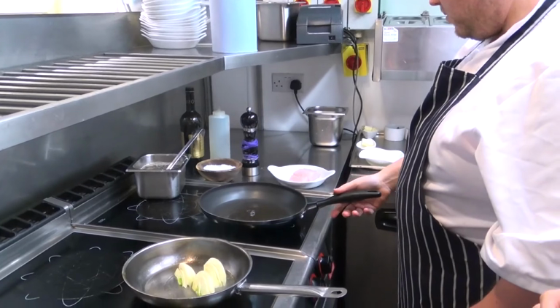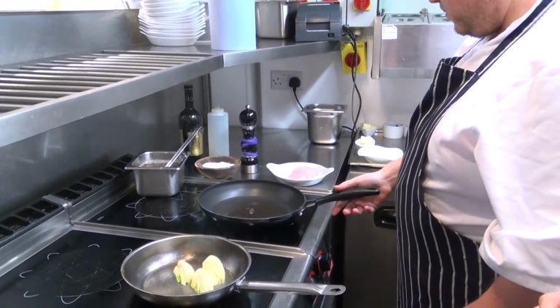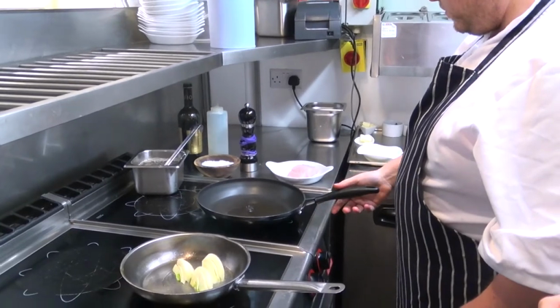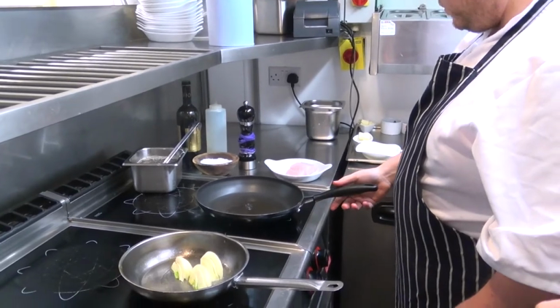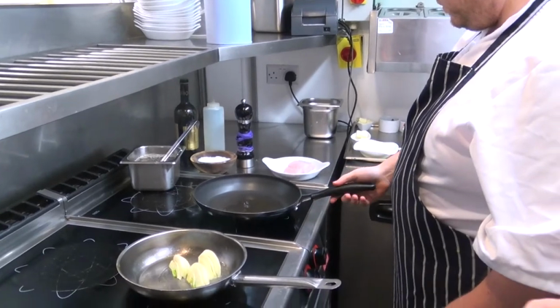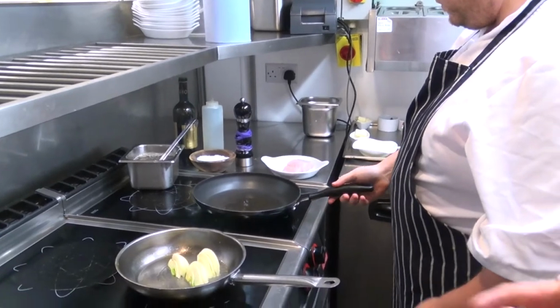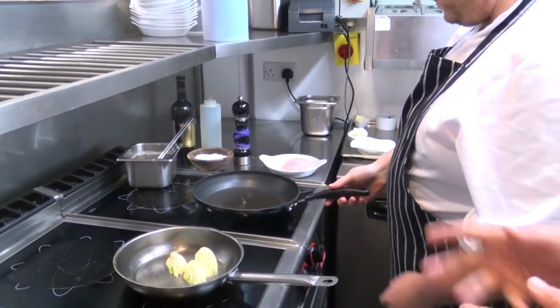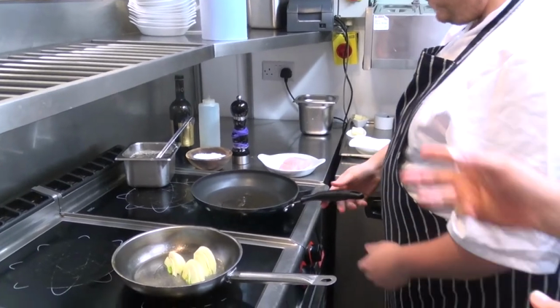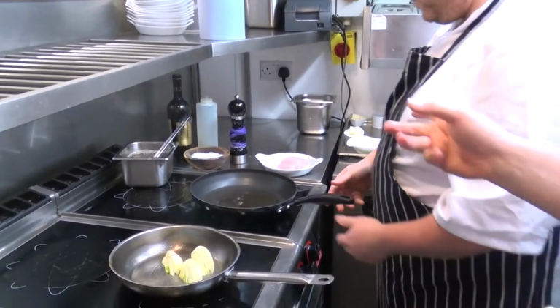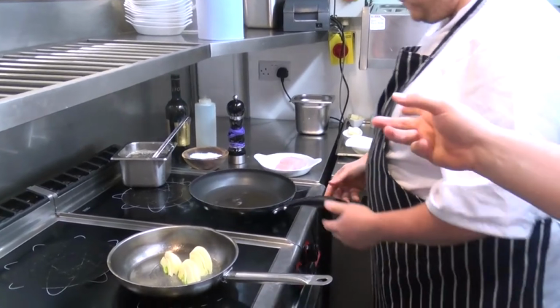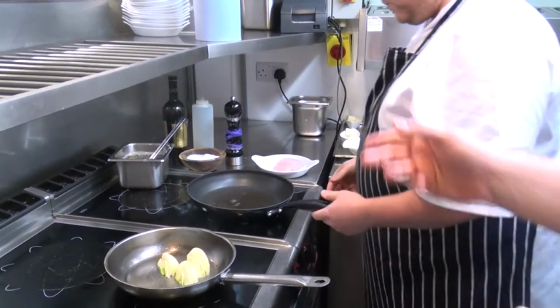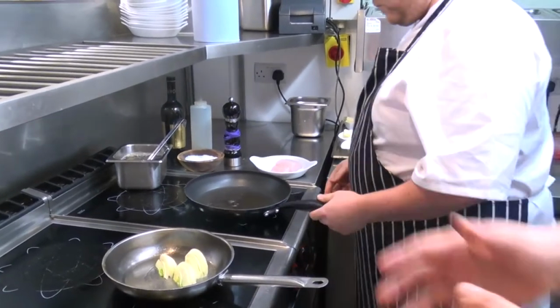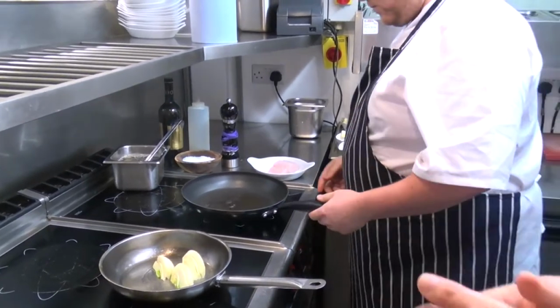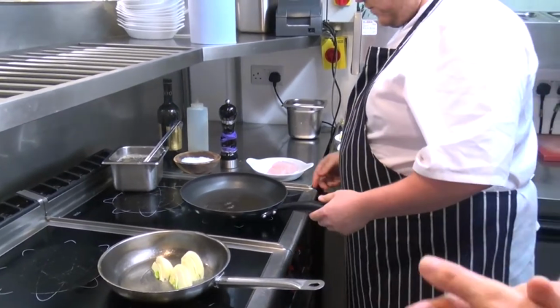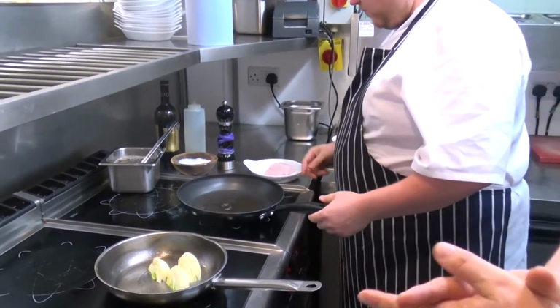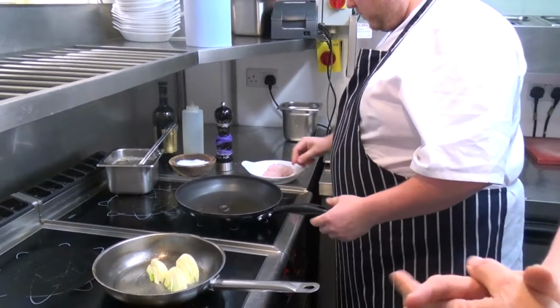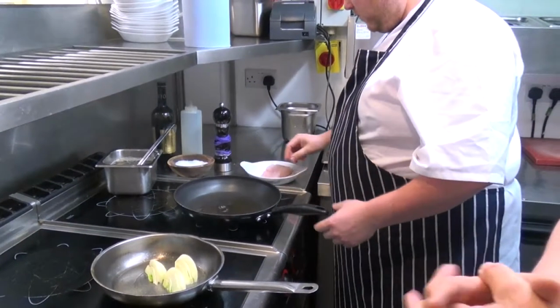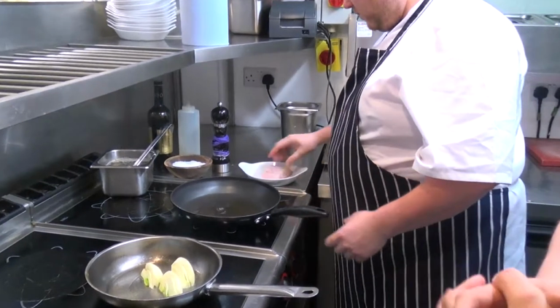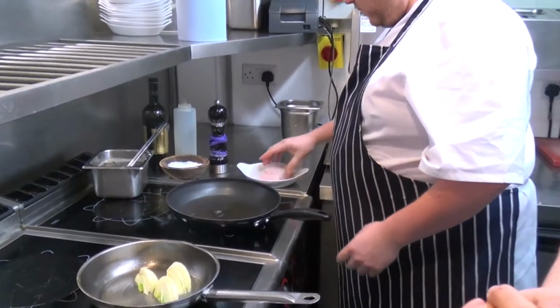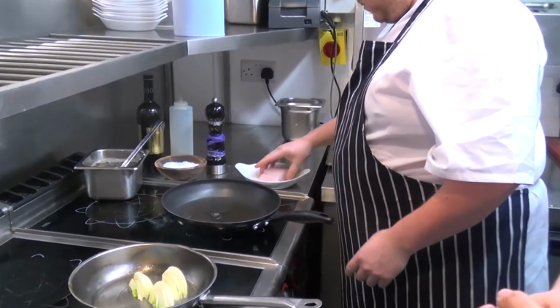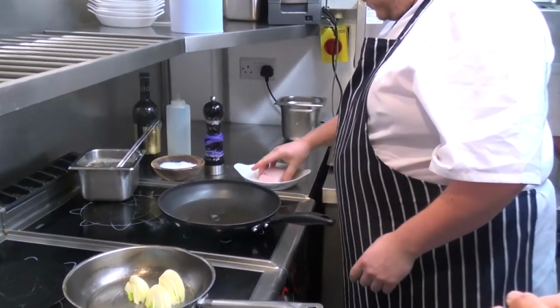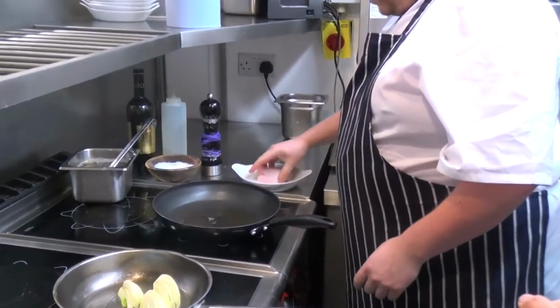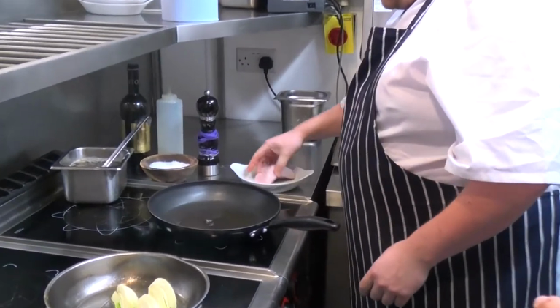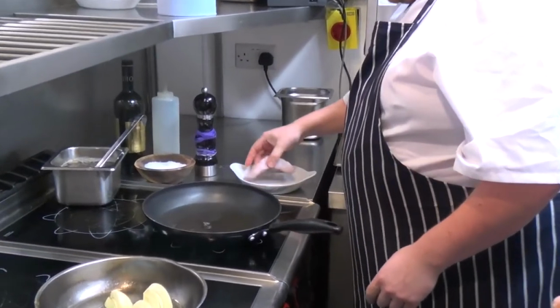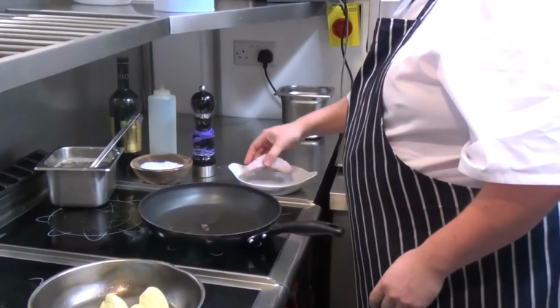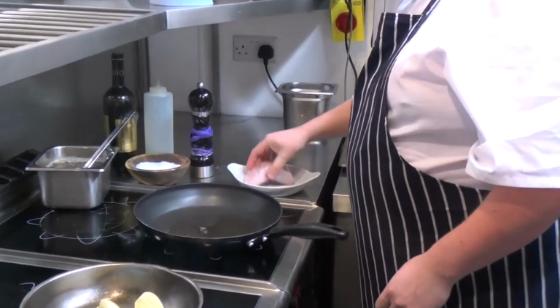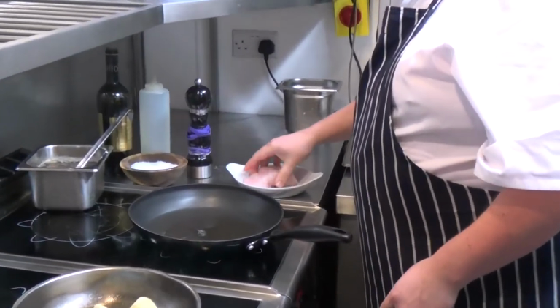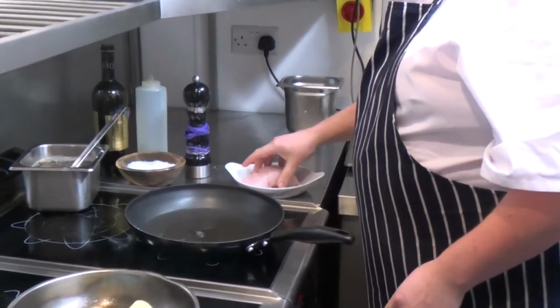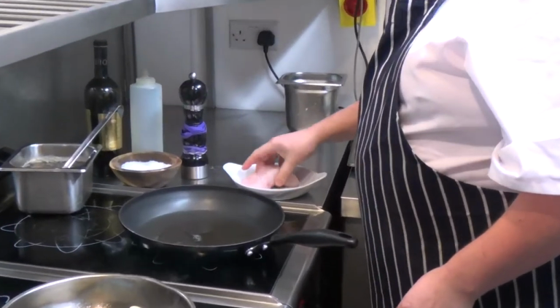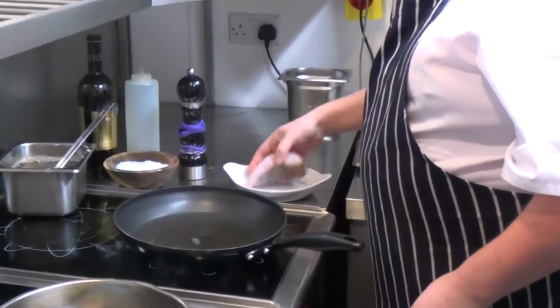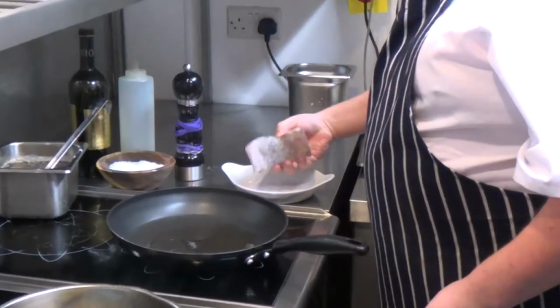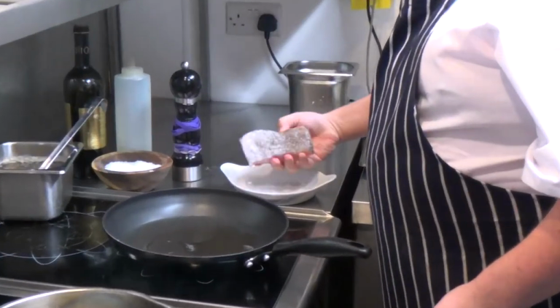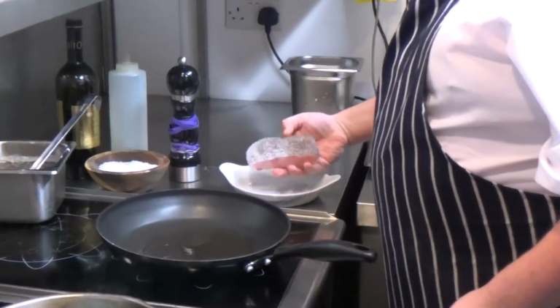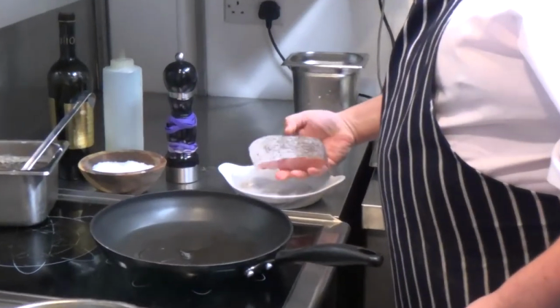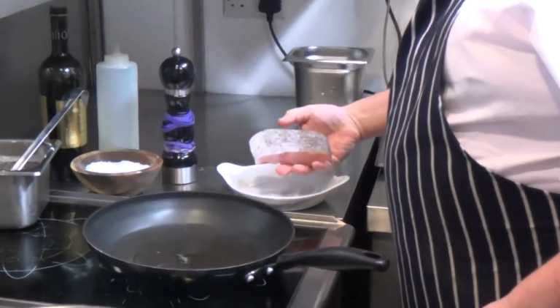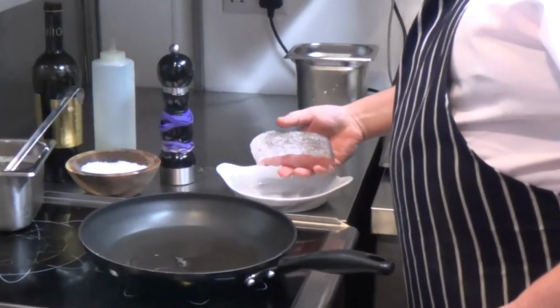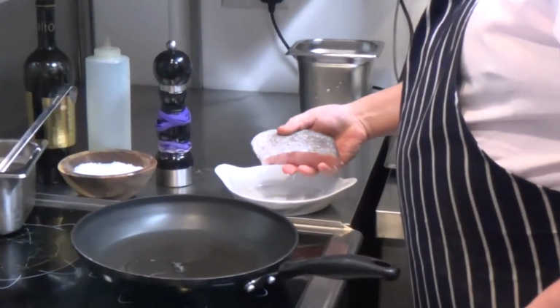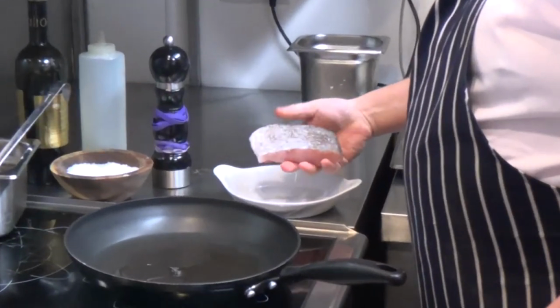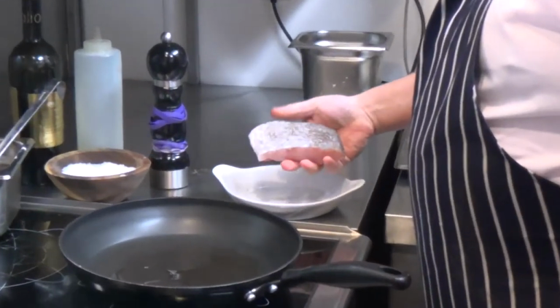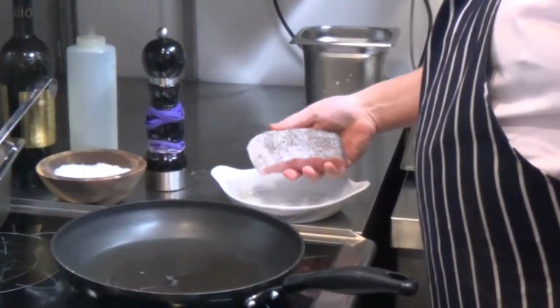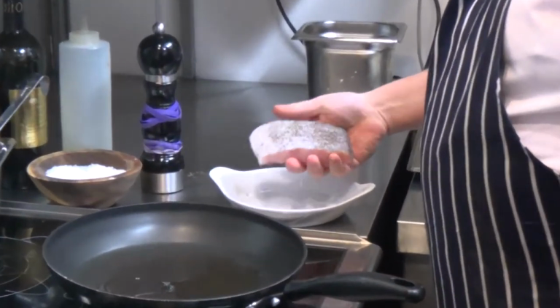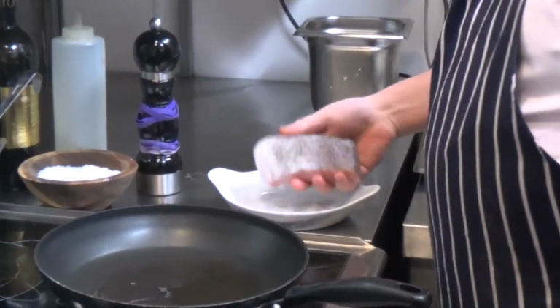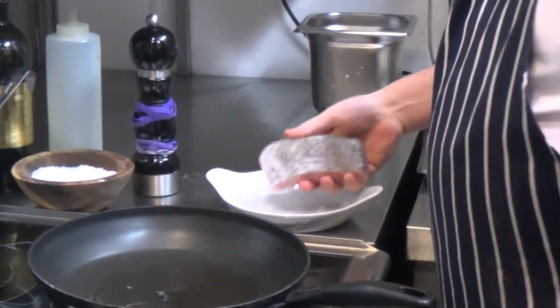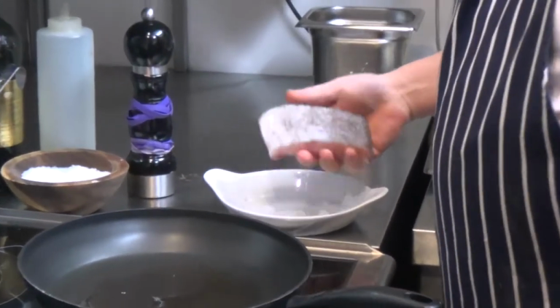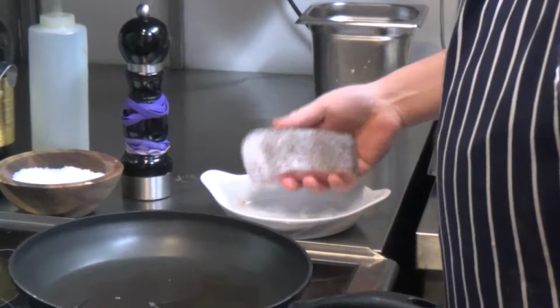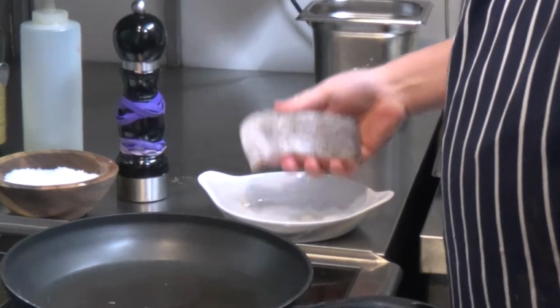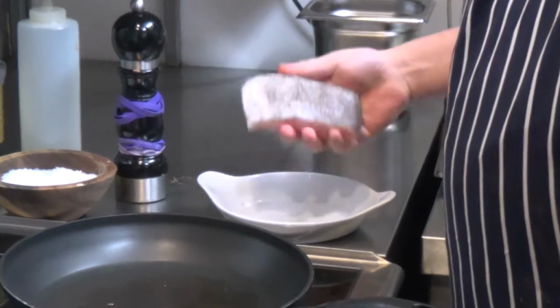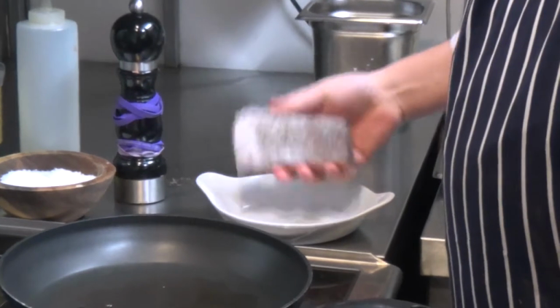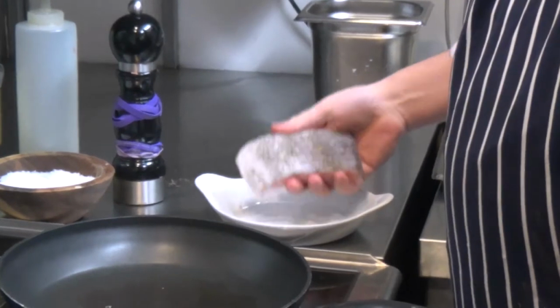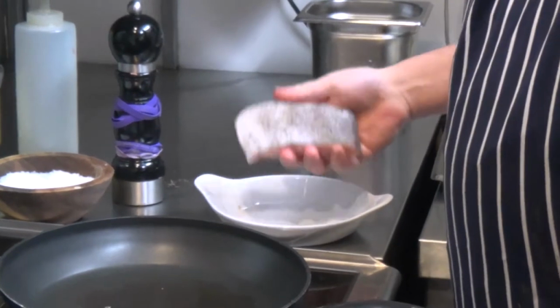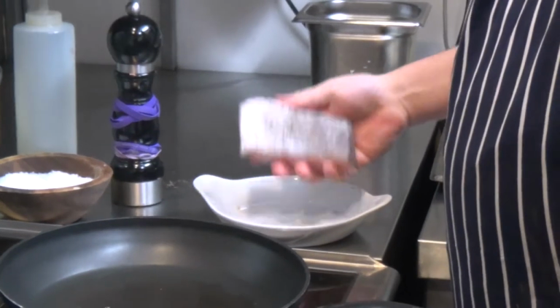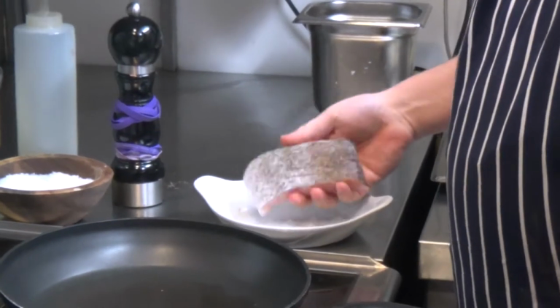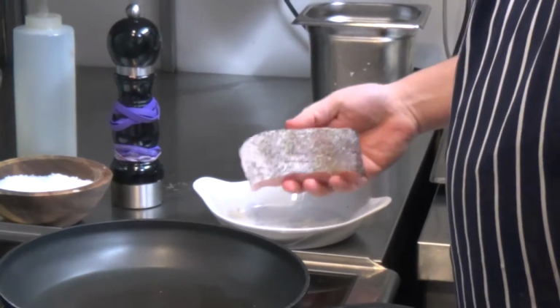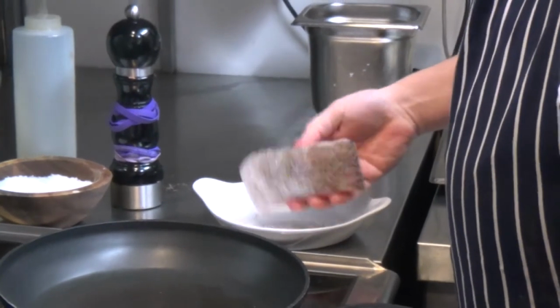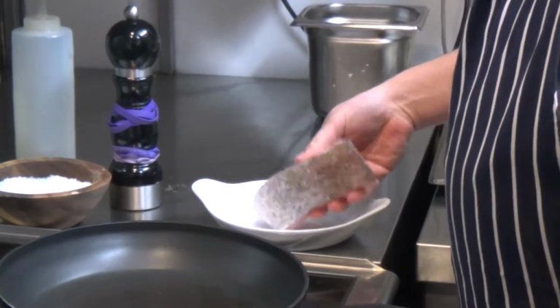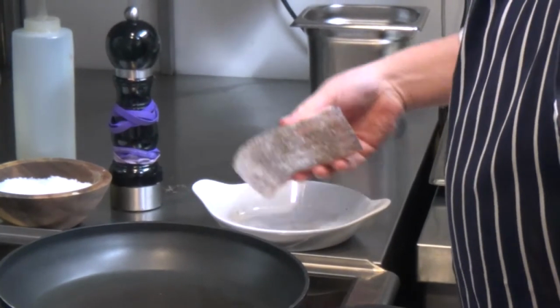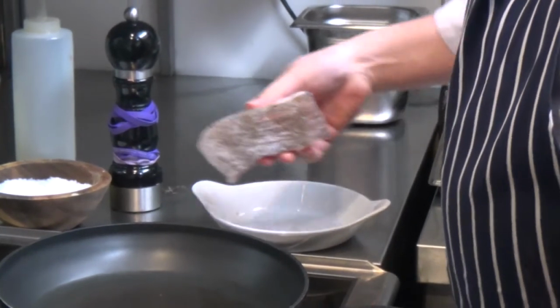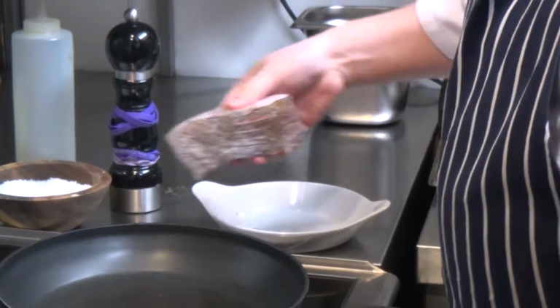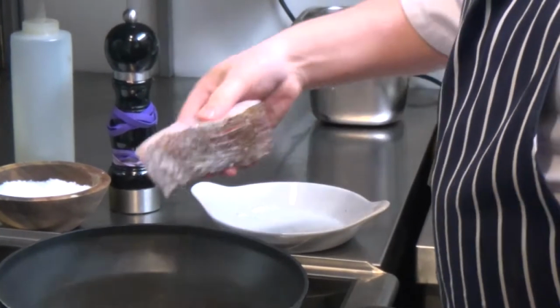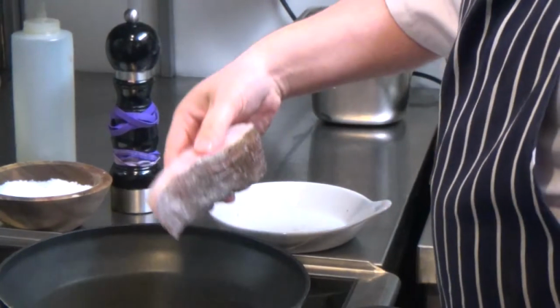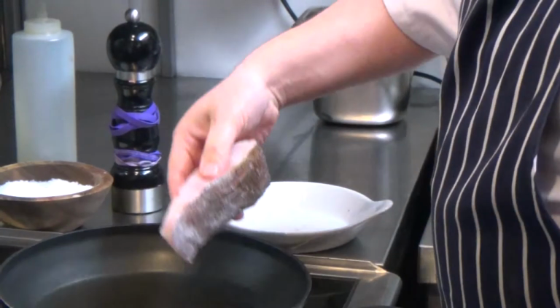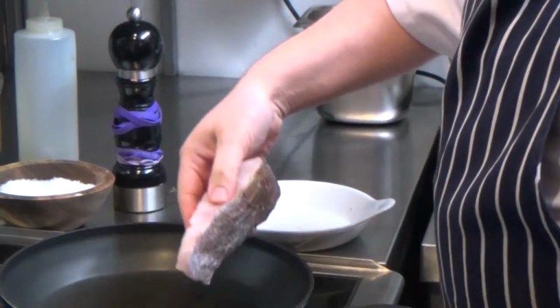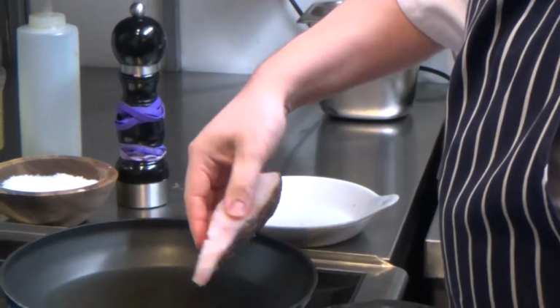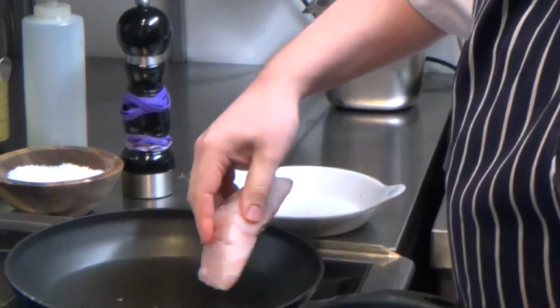So what size portion of fish are you doing there? Oh, 170 grams, yeah. That's a nice size portion.